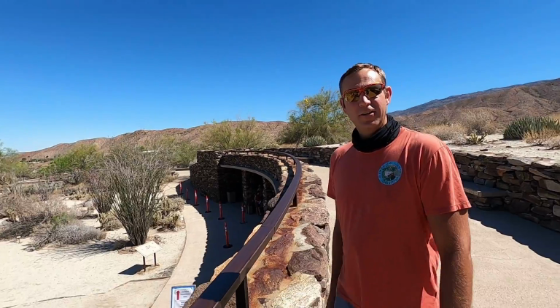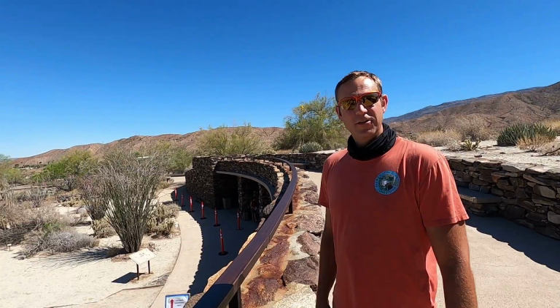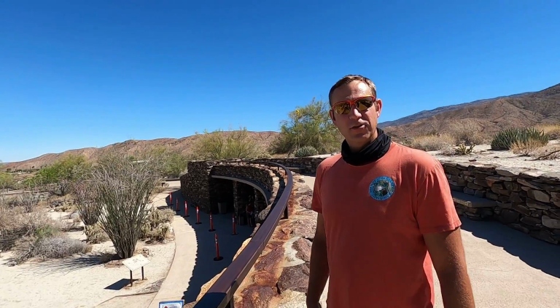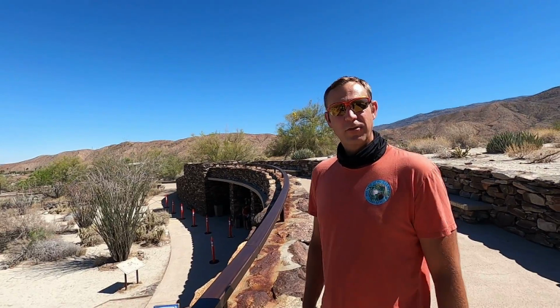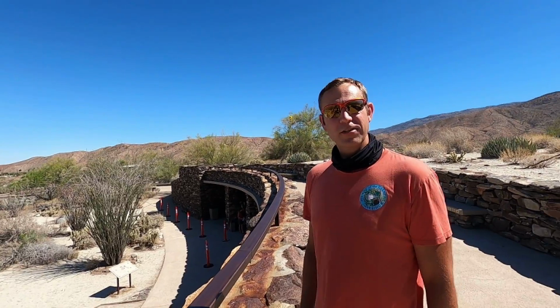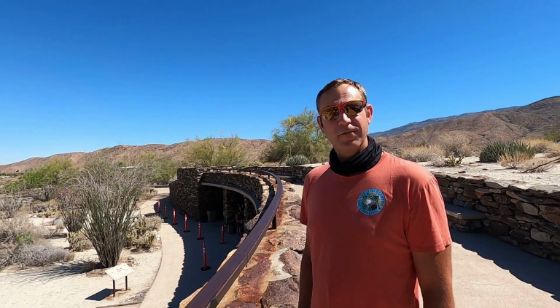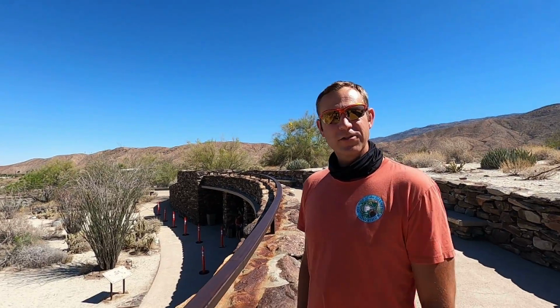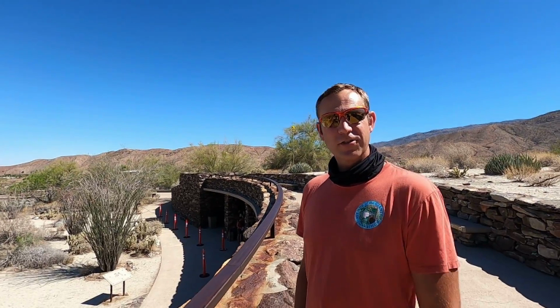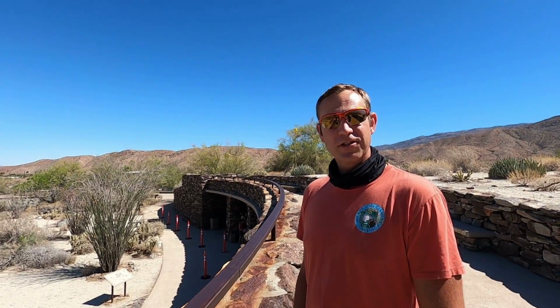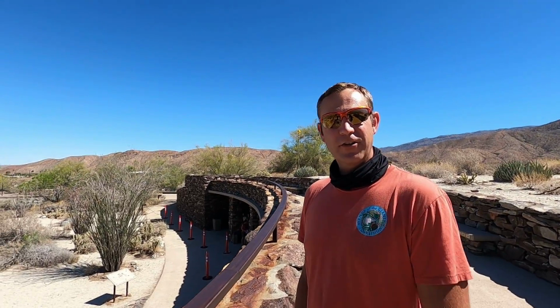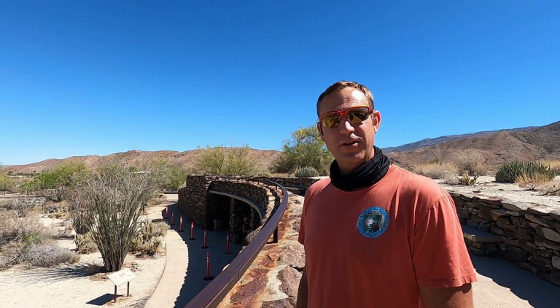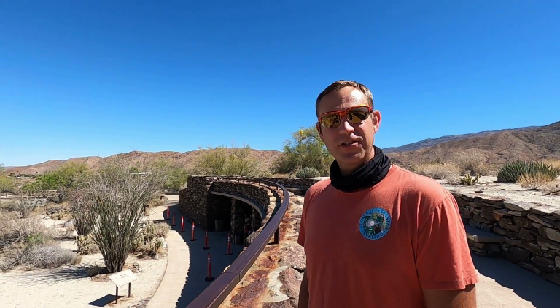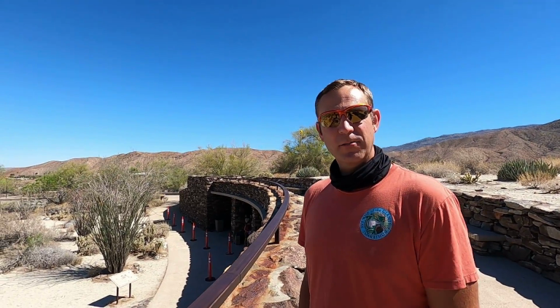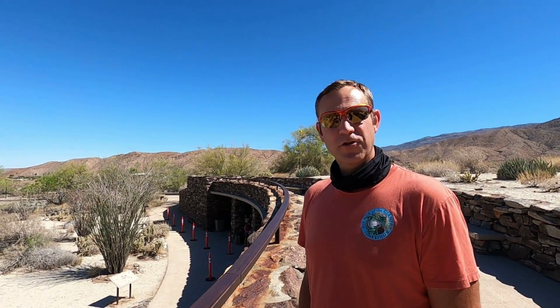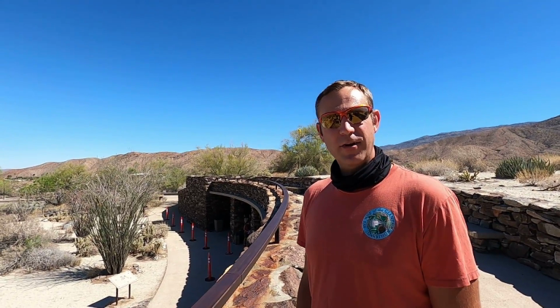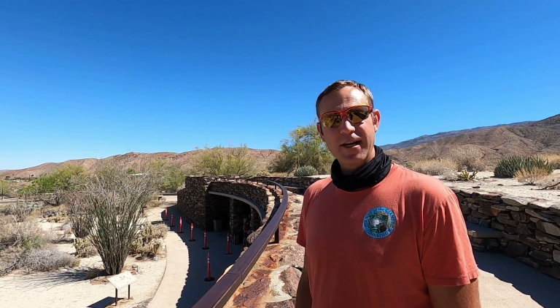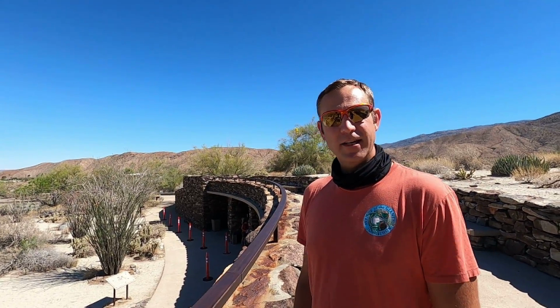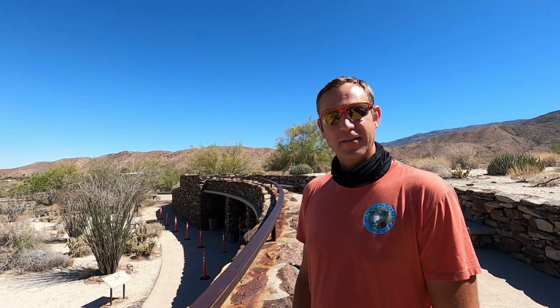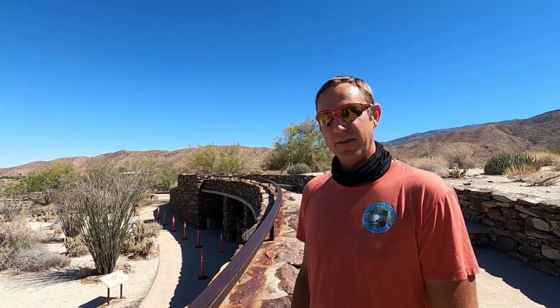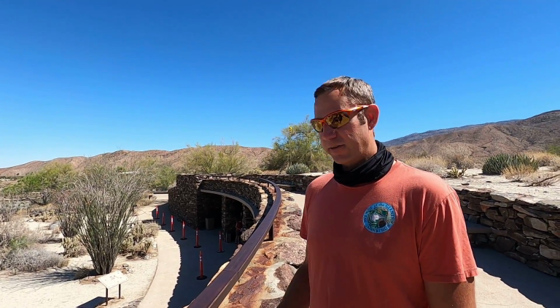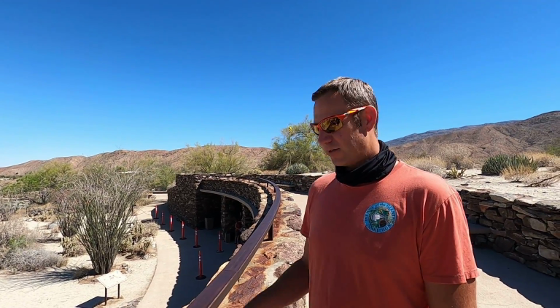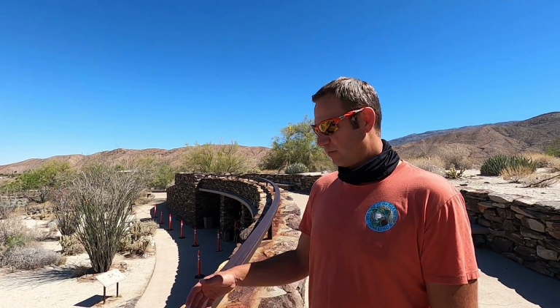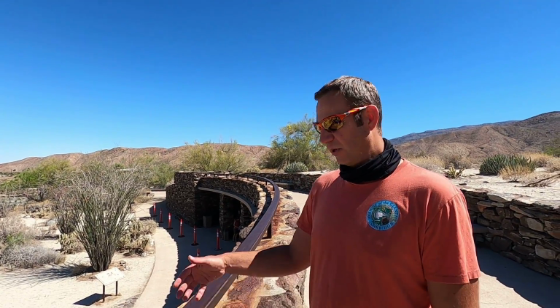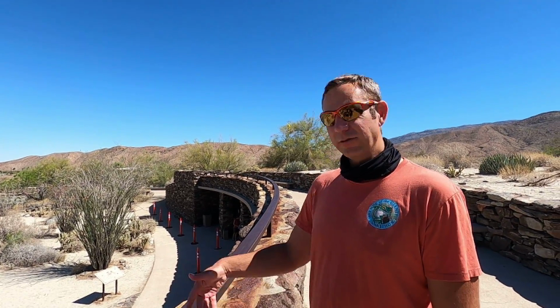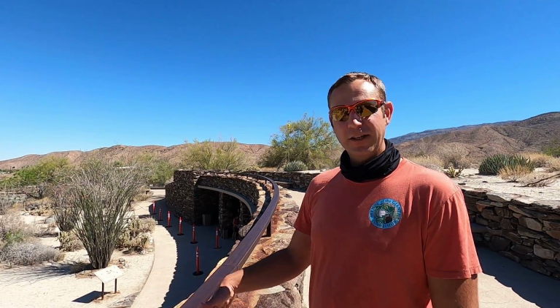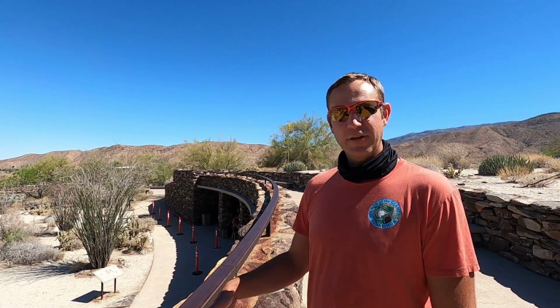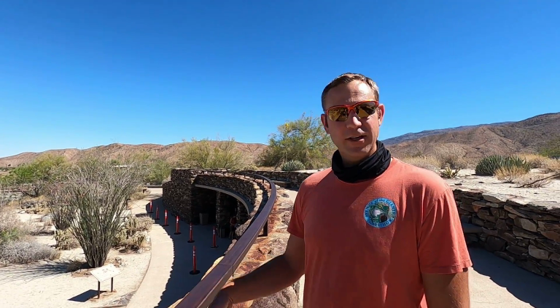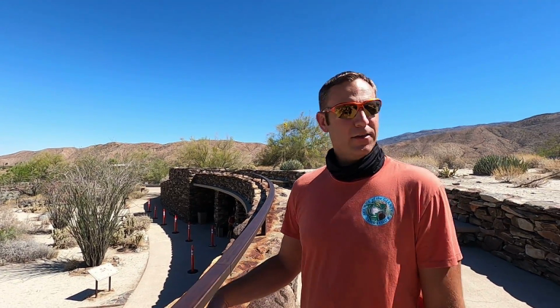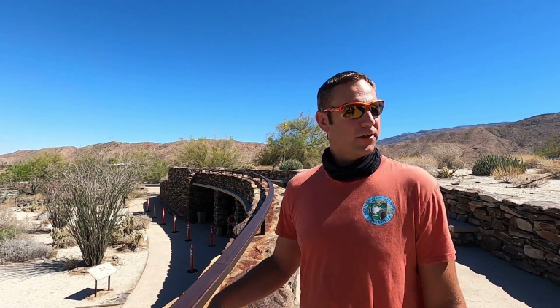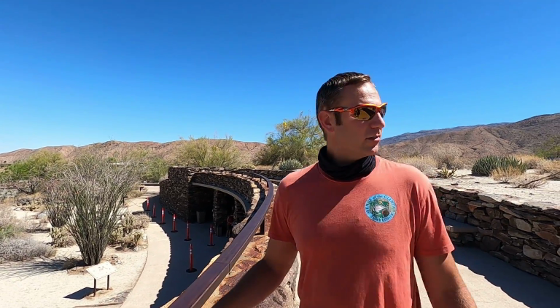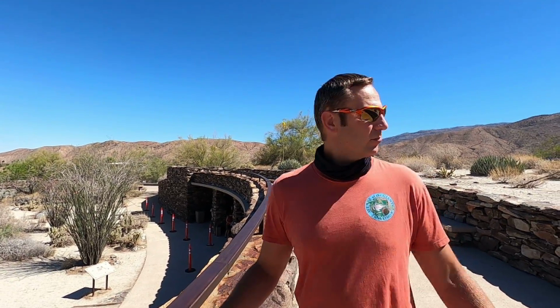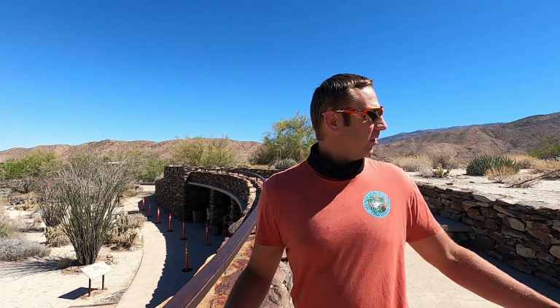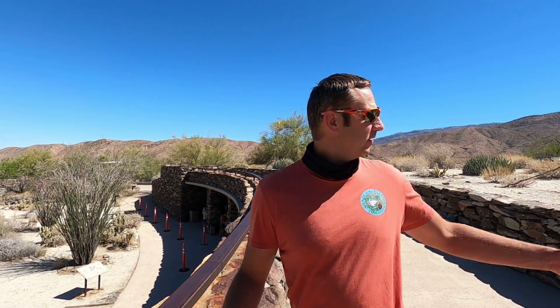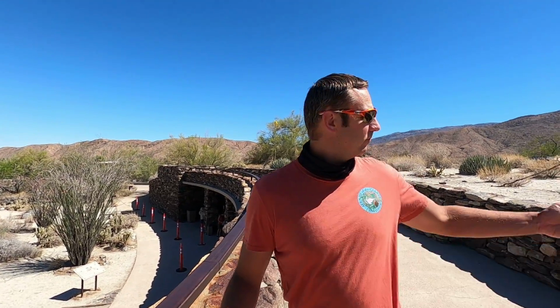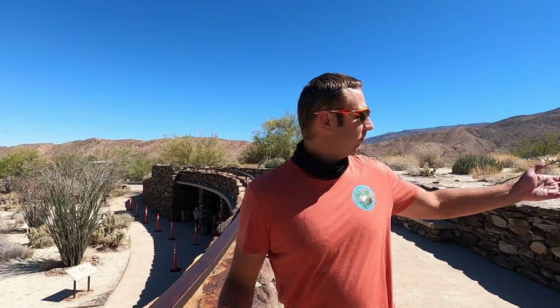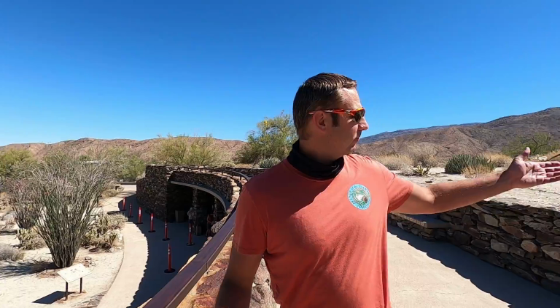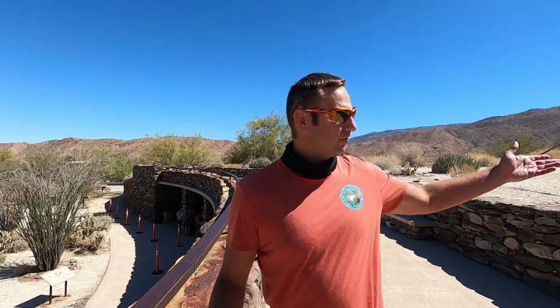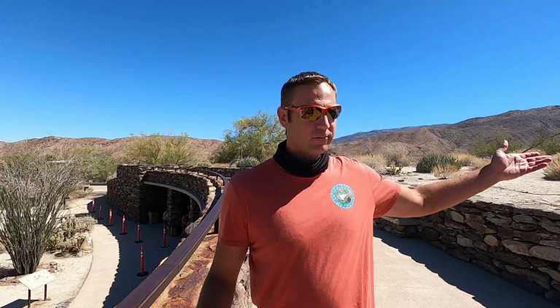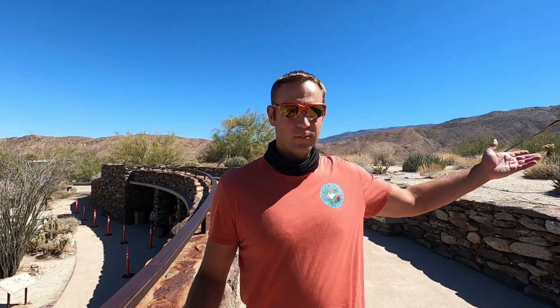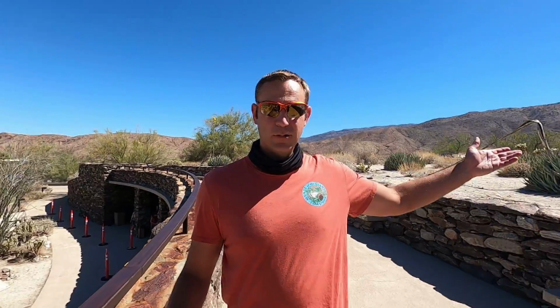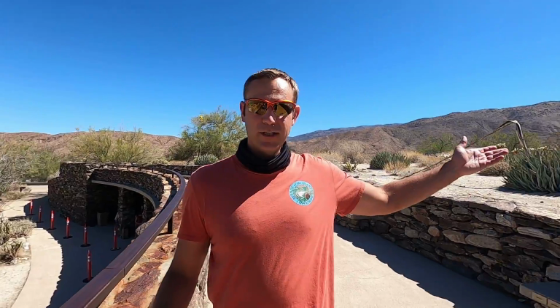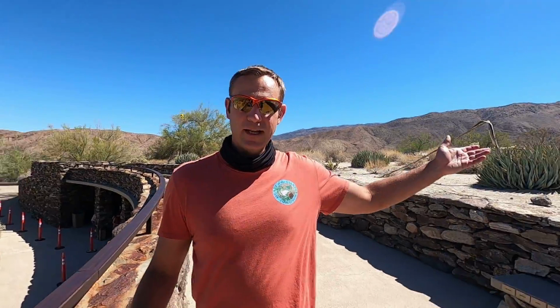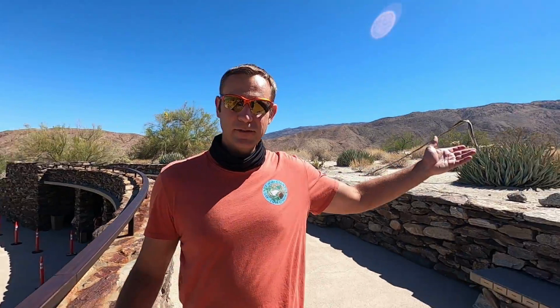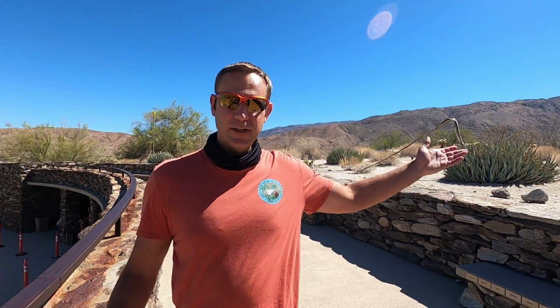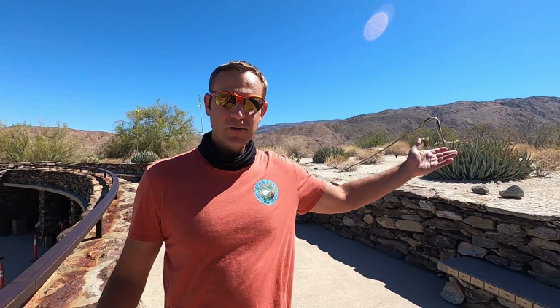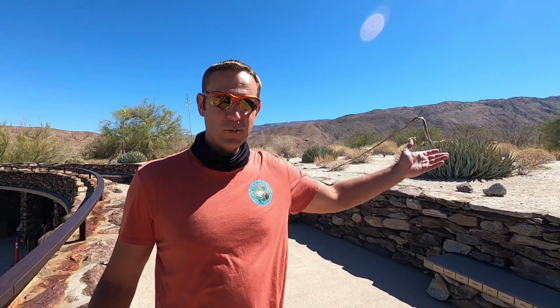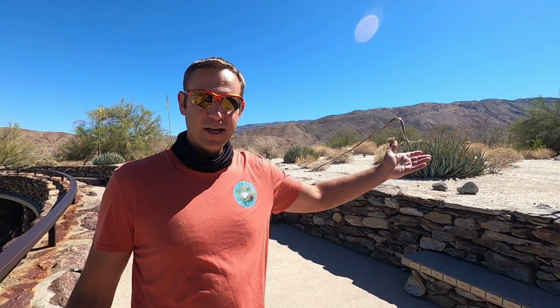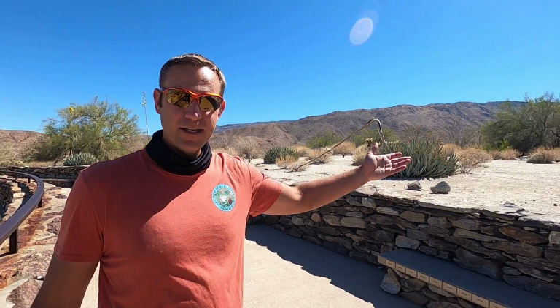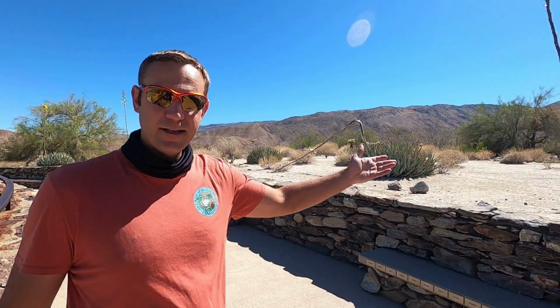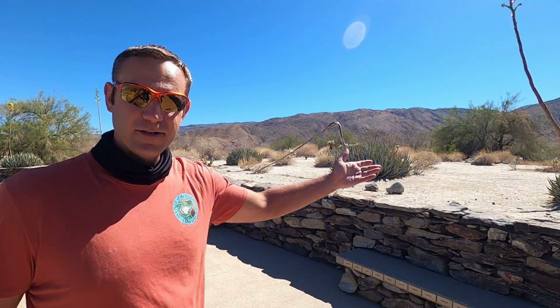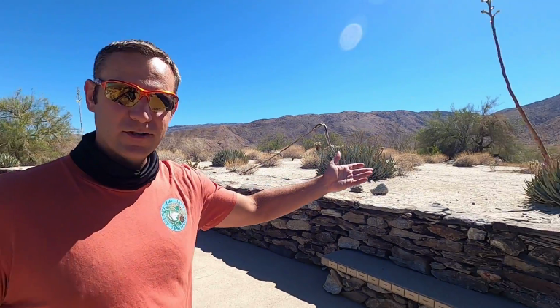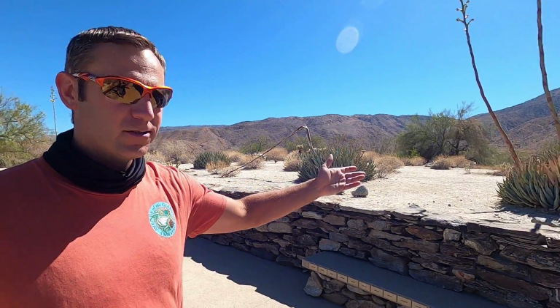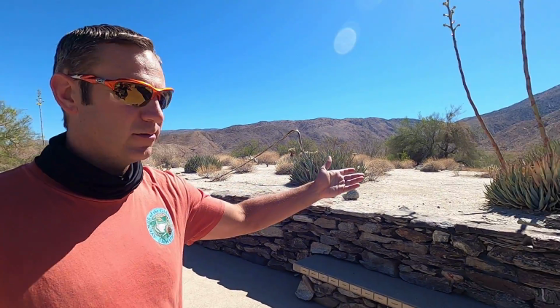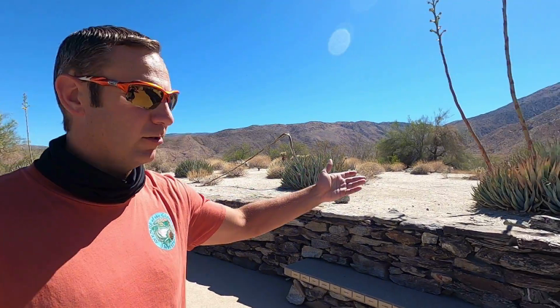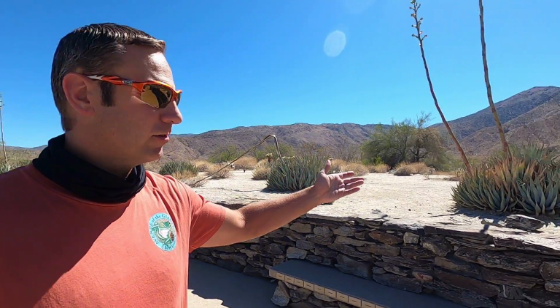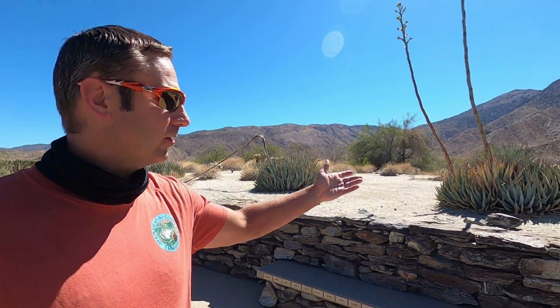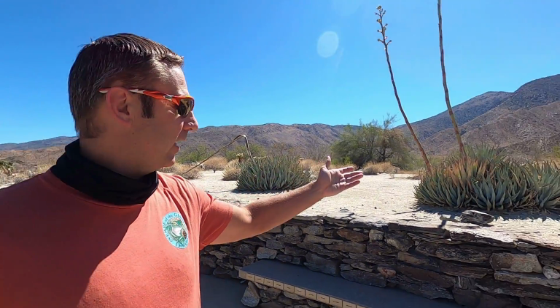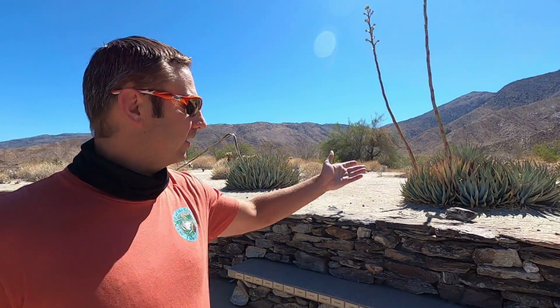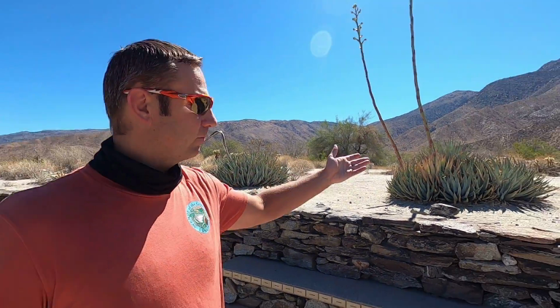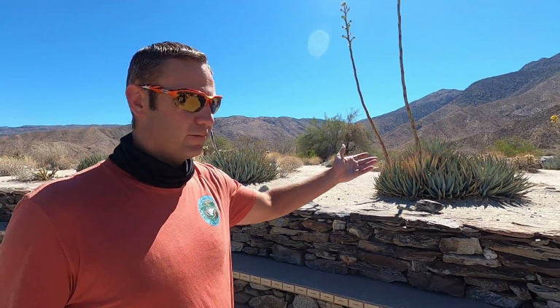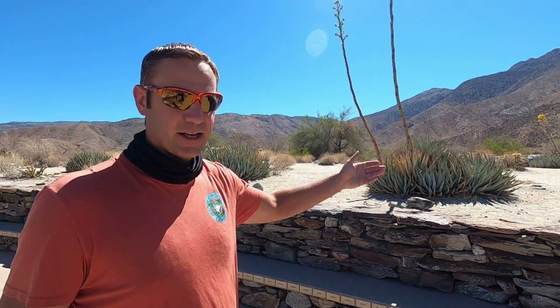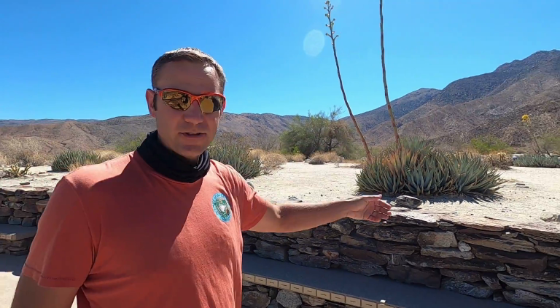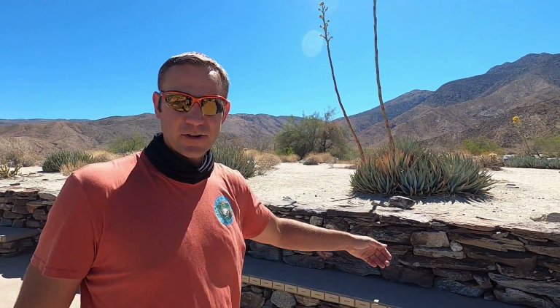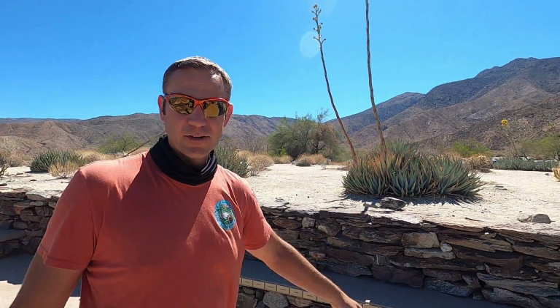This visitor center is subterranean — there's a building underneath — but looking out this way it just looks like desert.